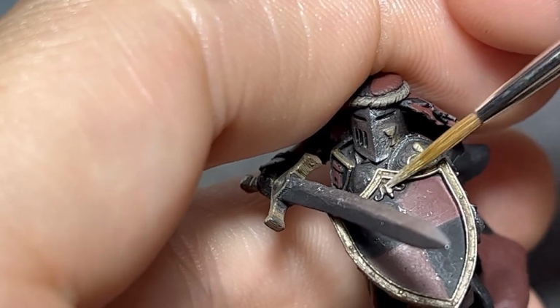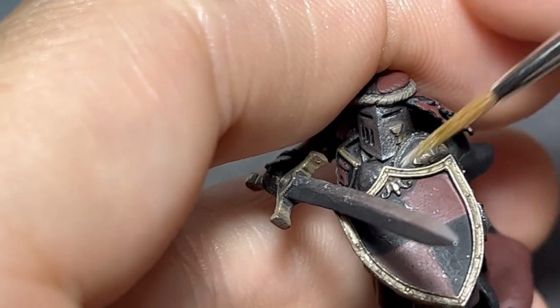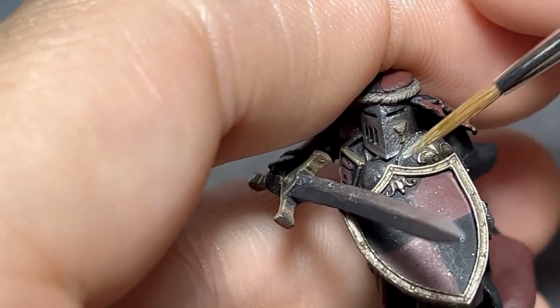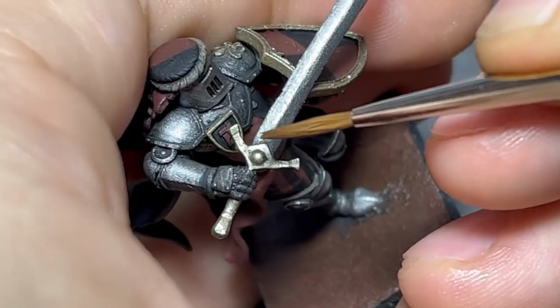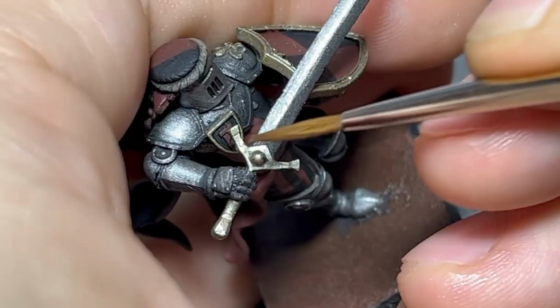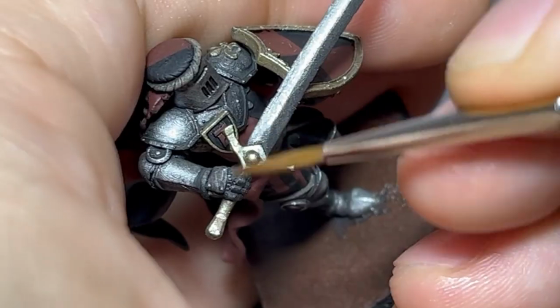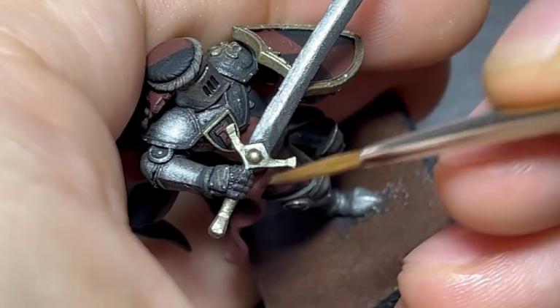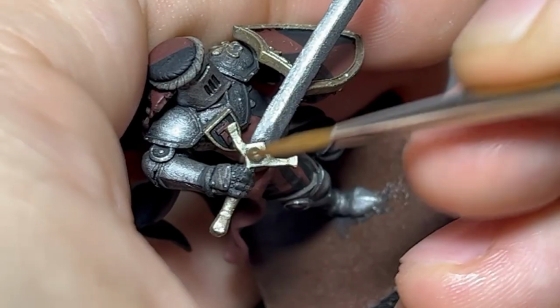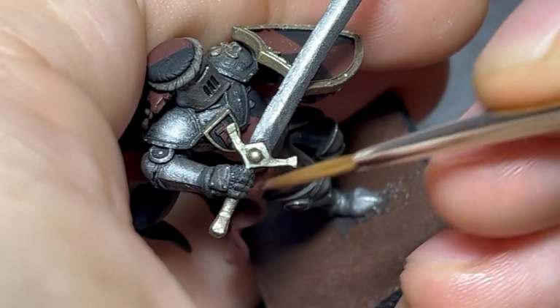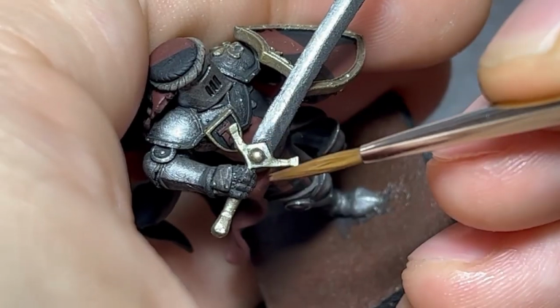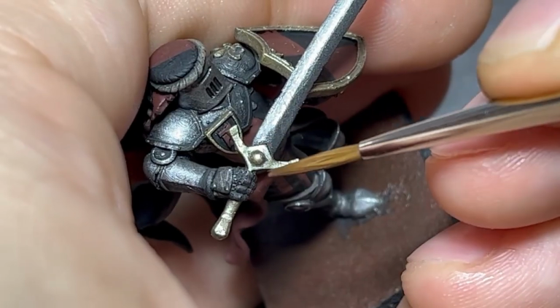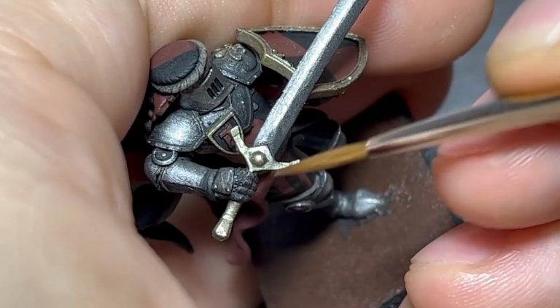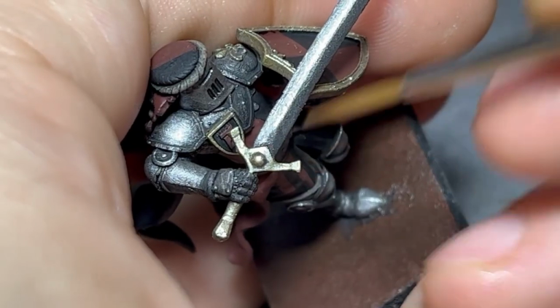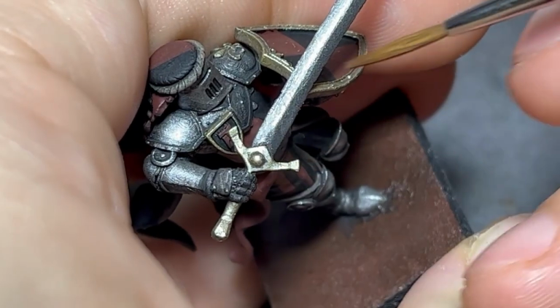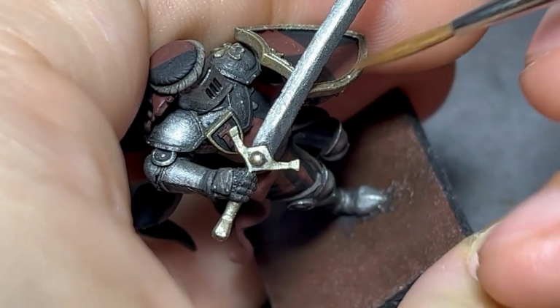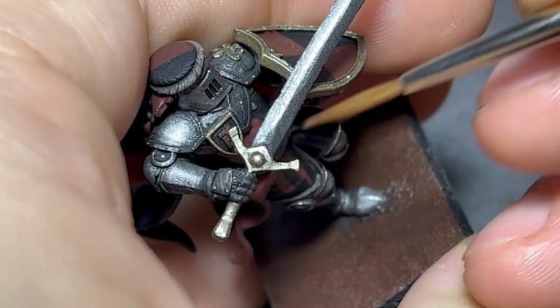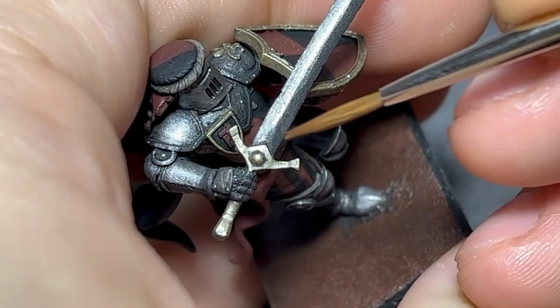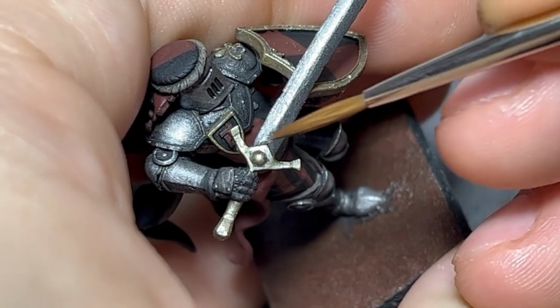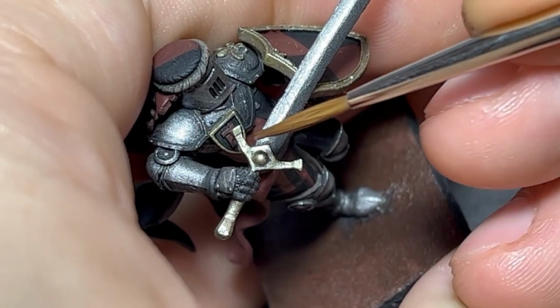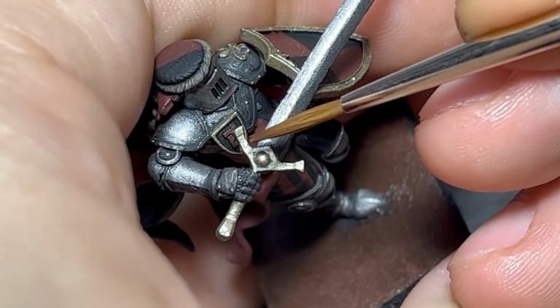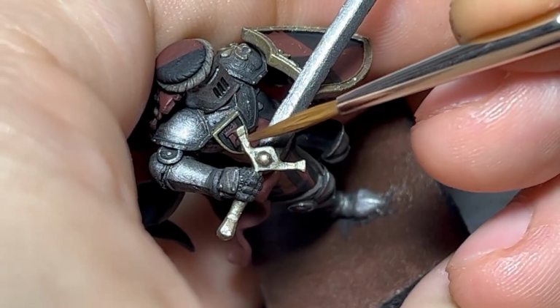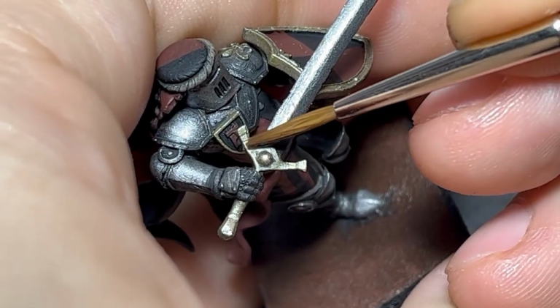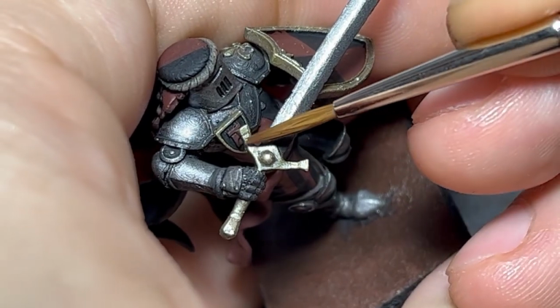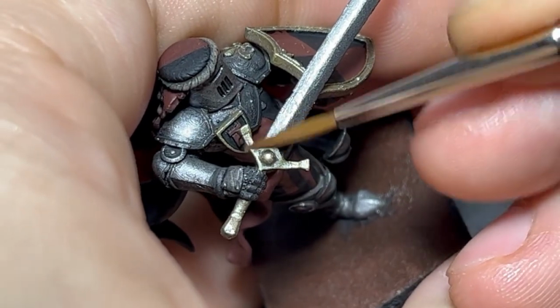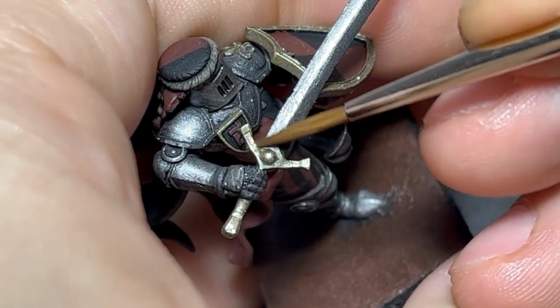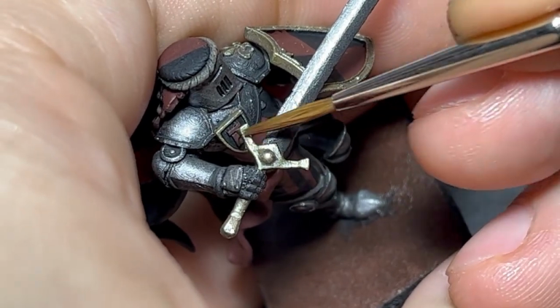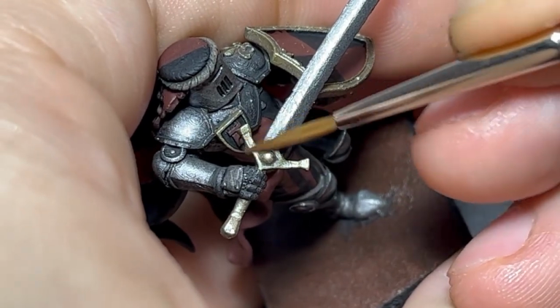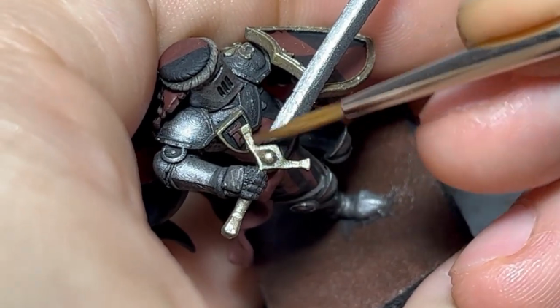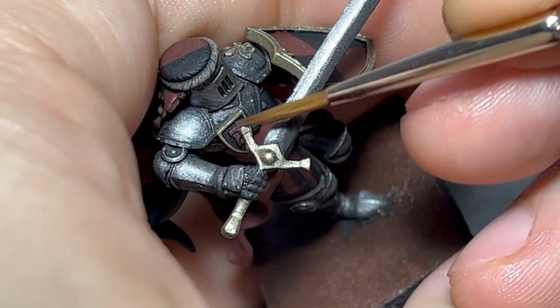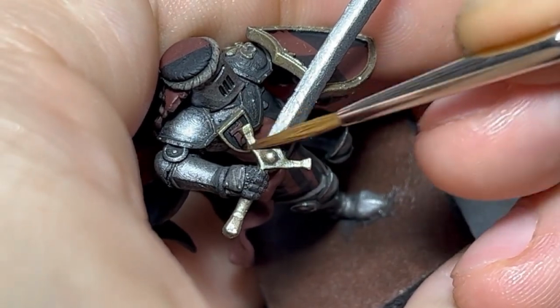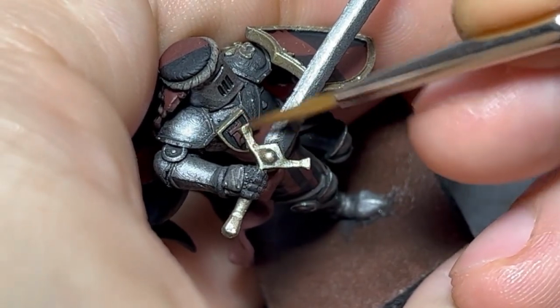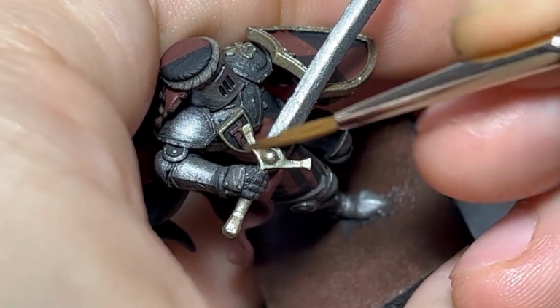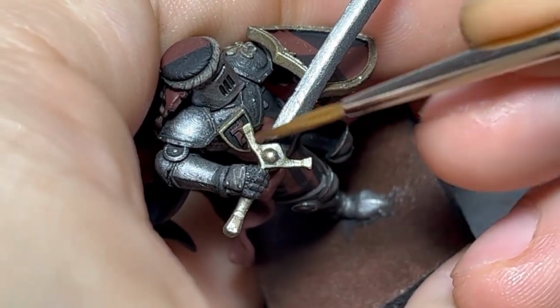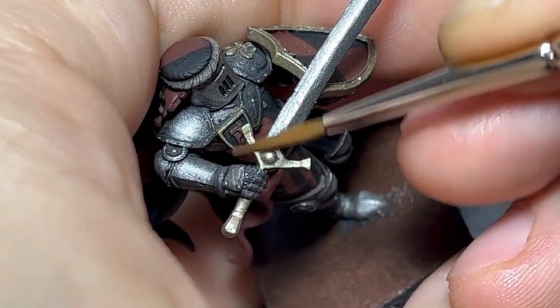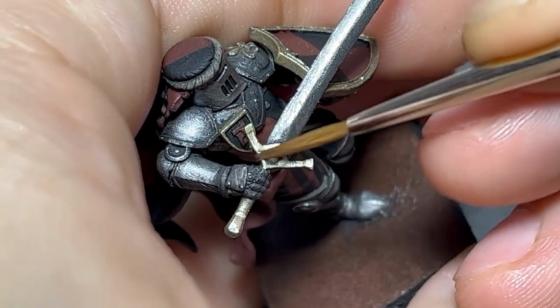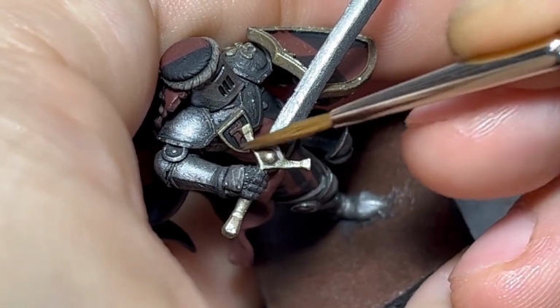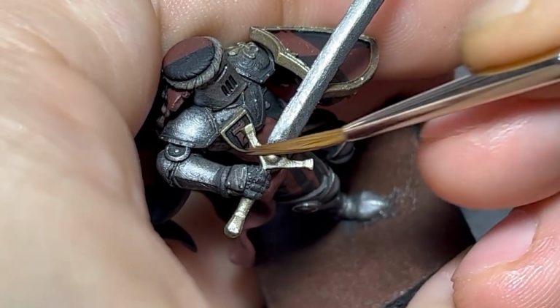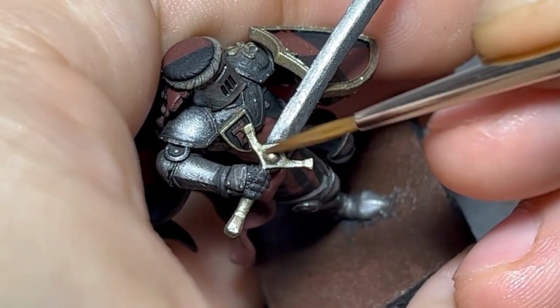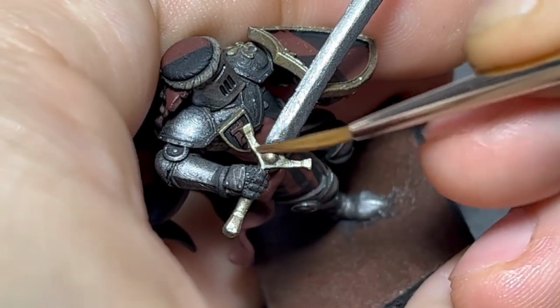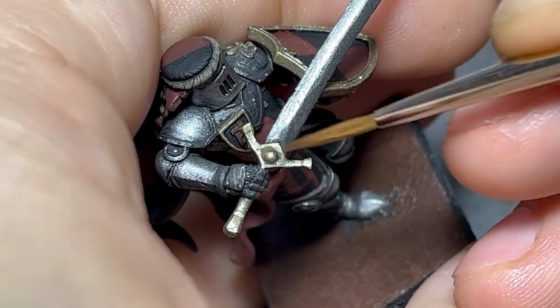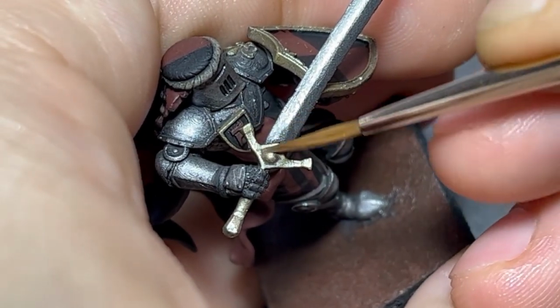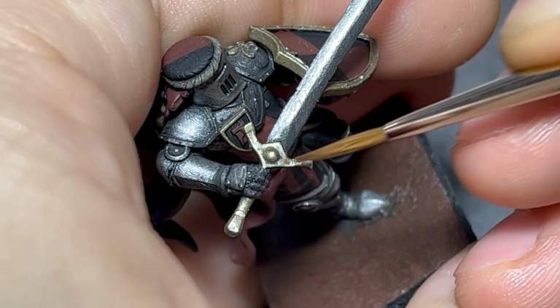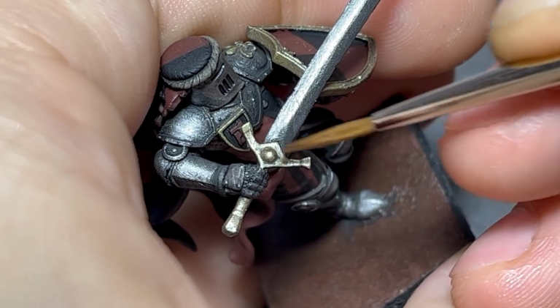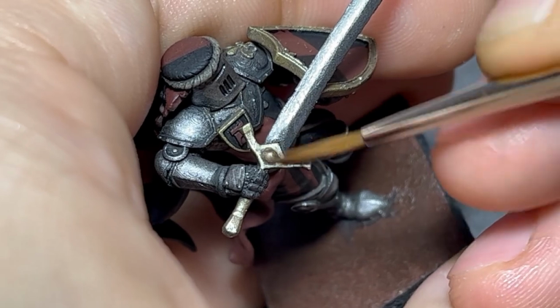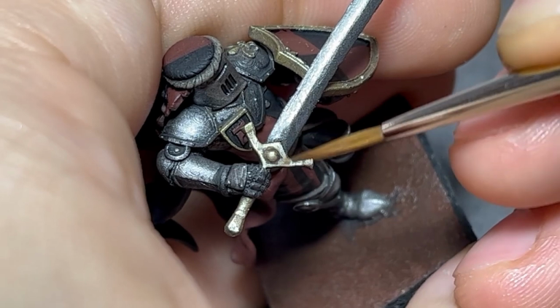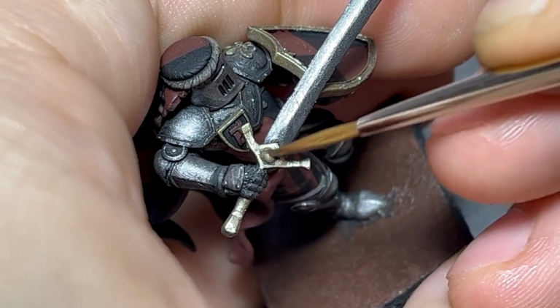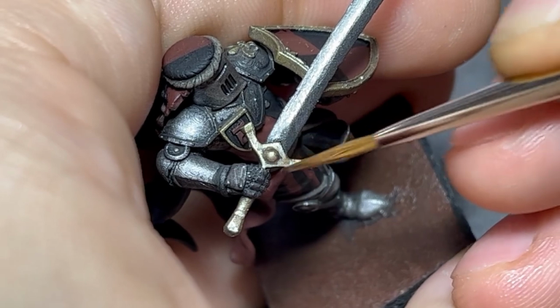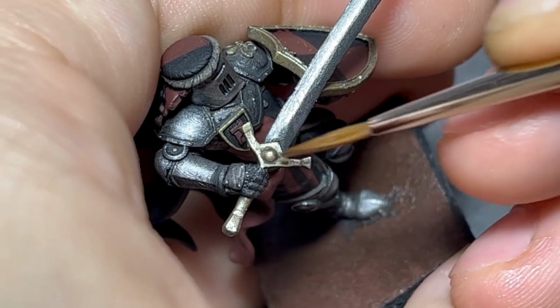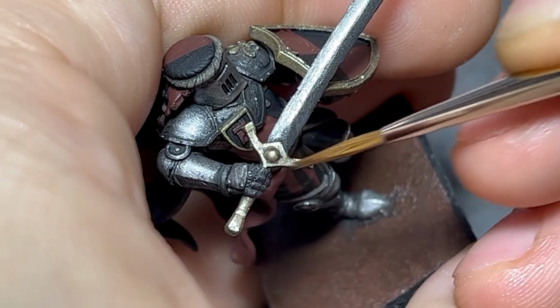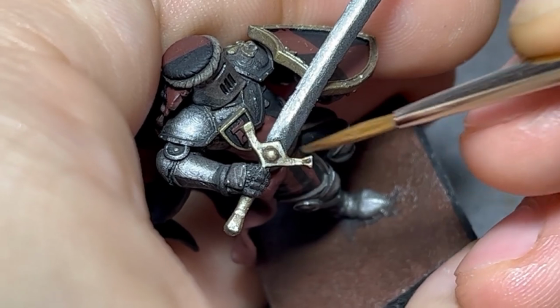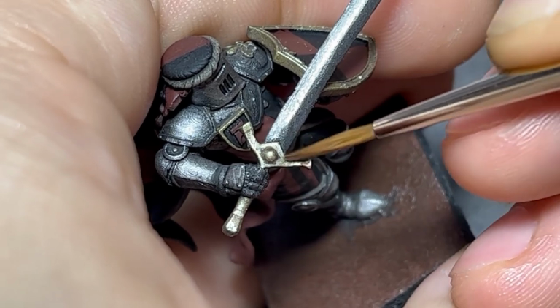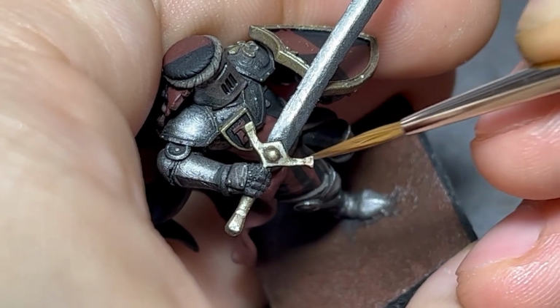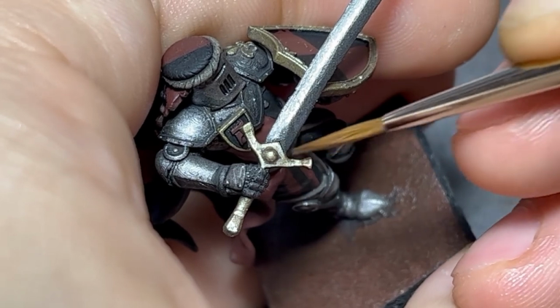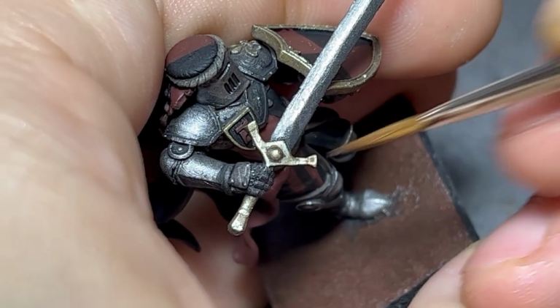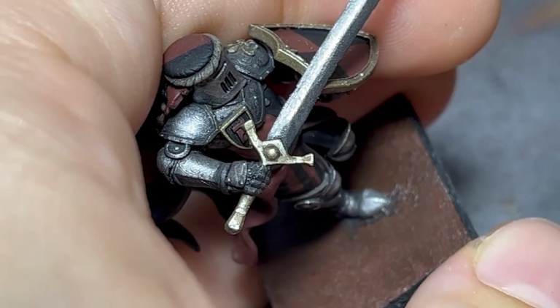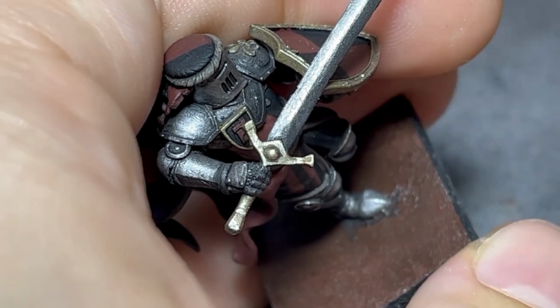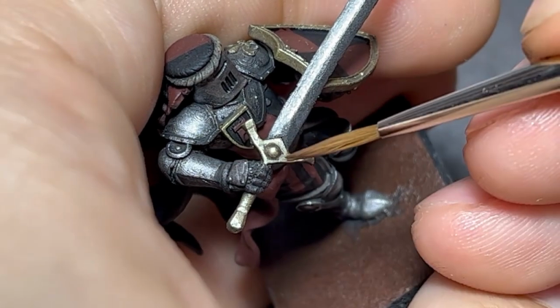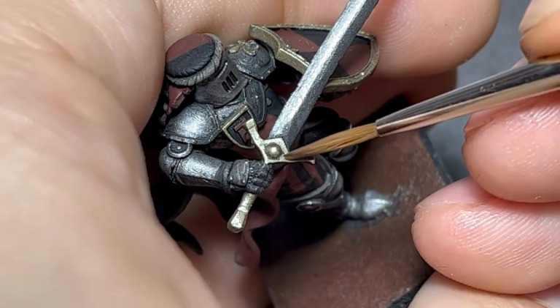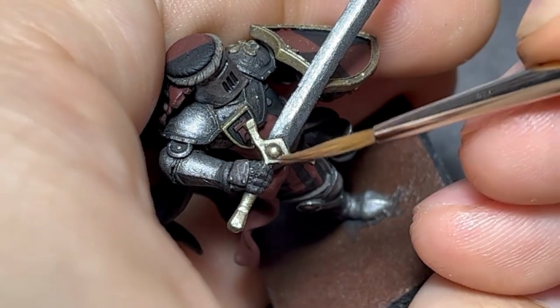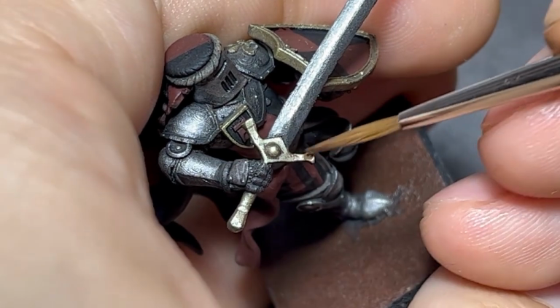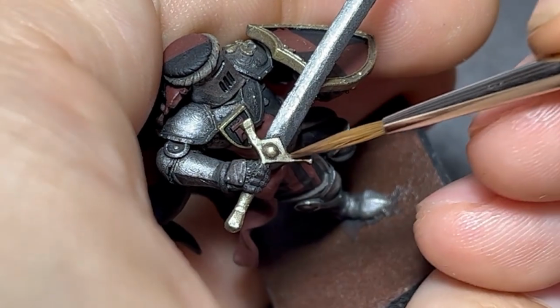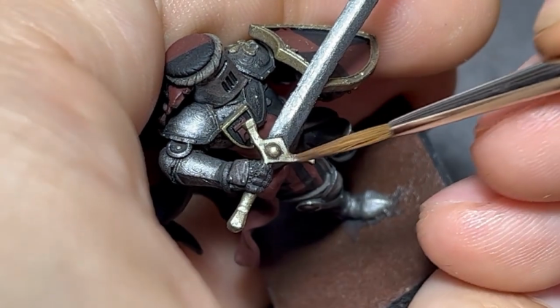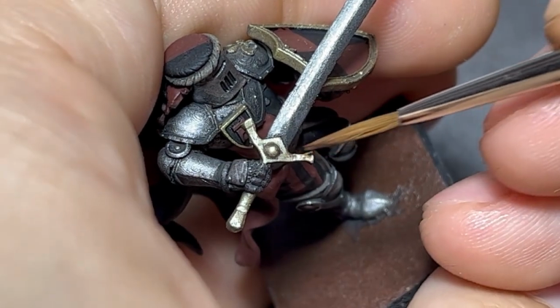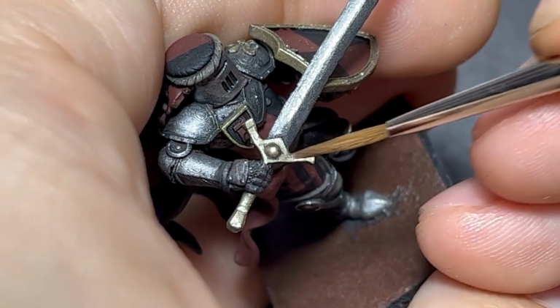If you find your highlights overpower your shadows too much, you can always do another pass of diluted paint to smooth it up.